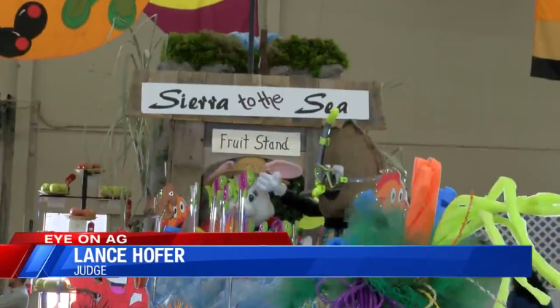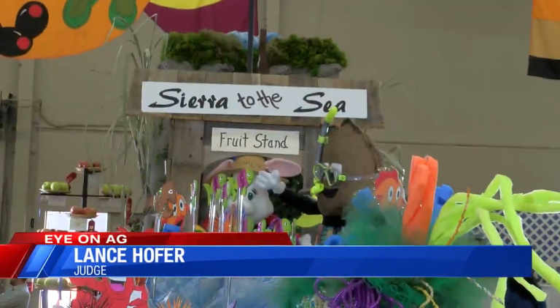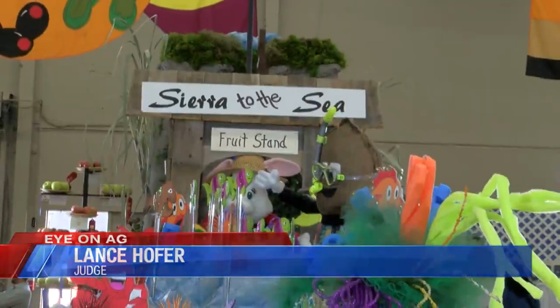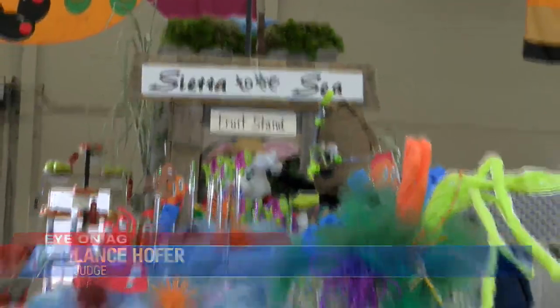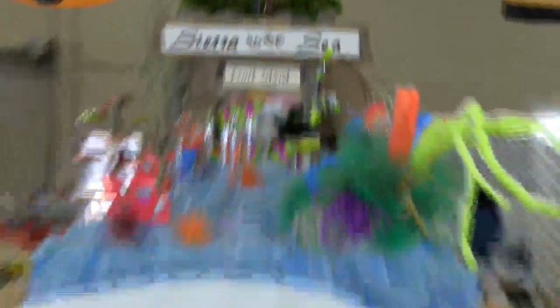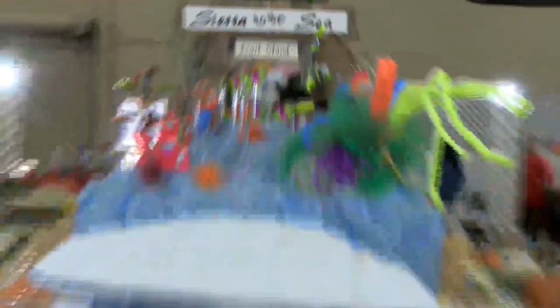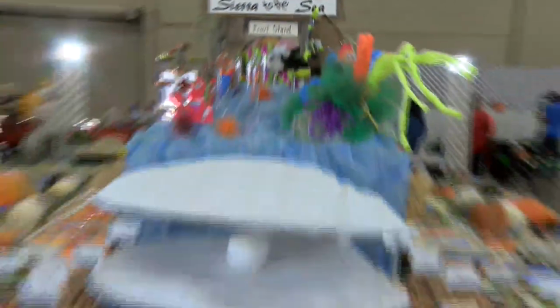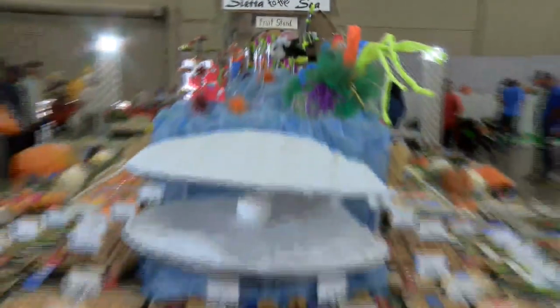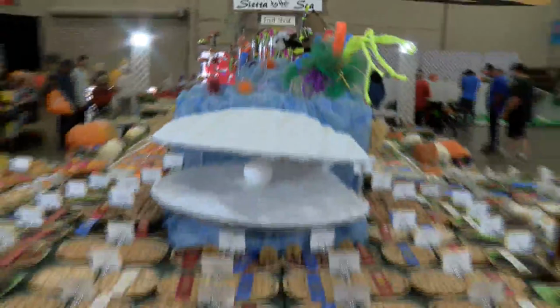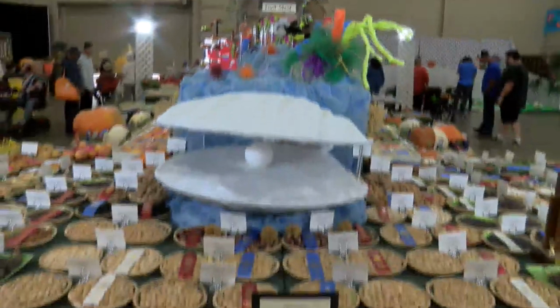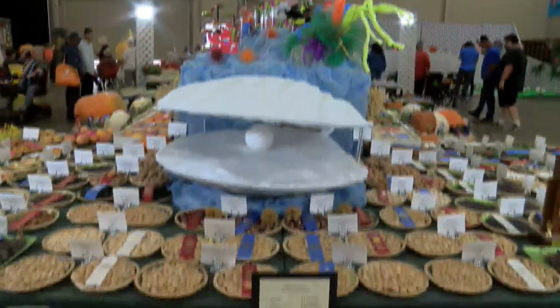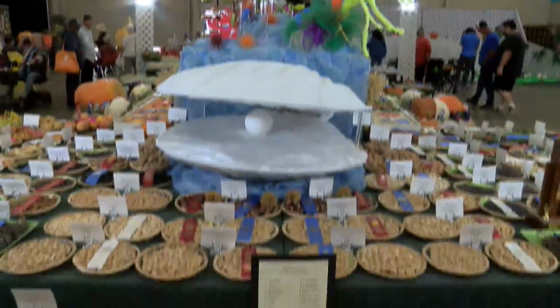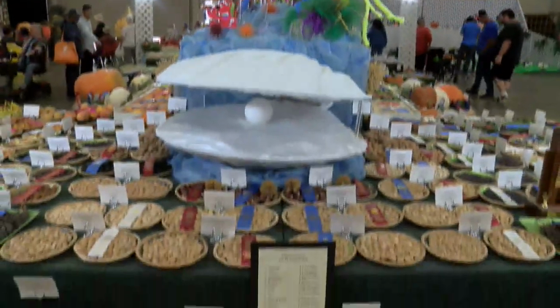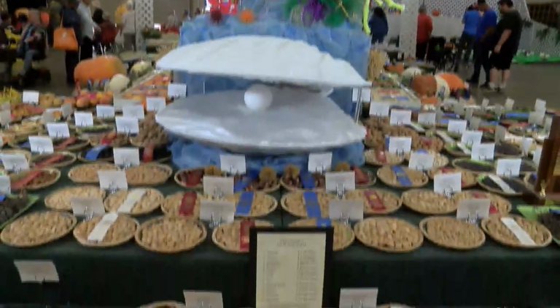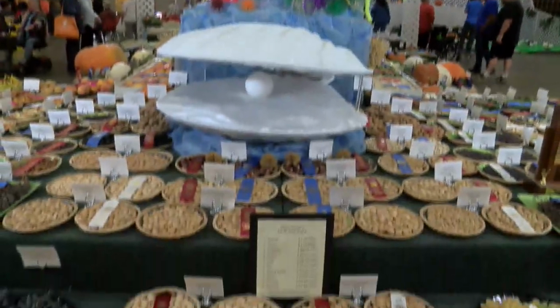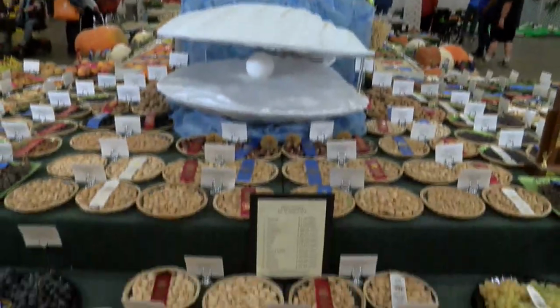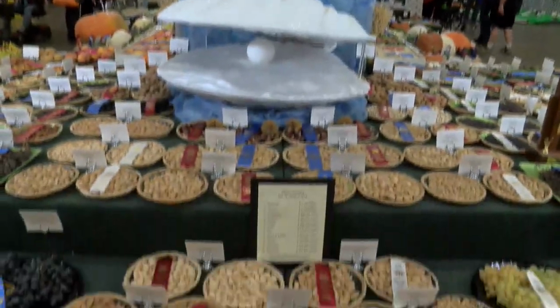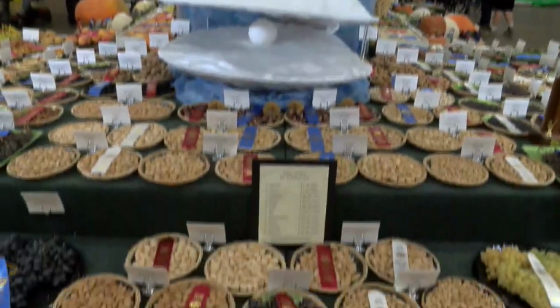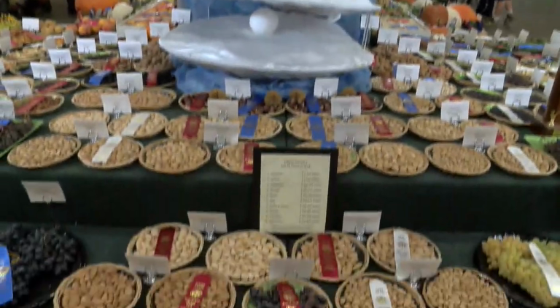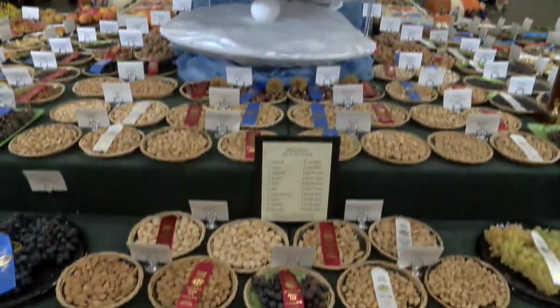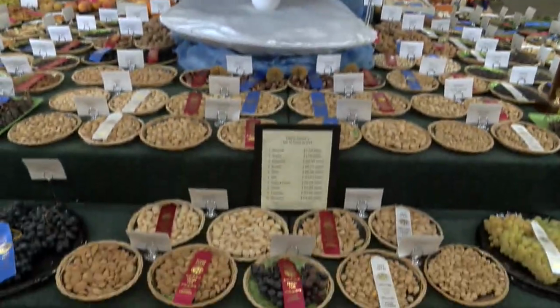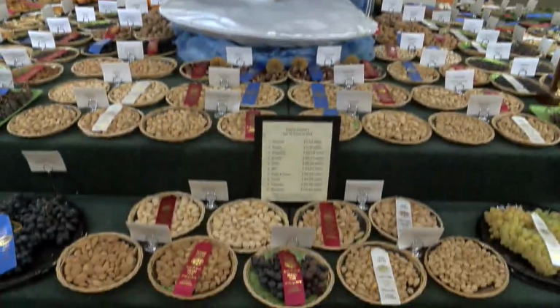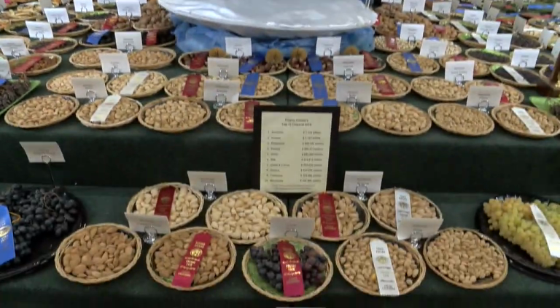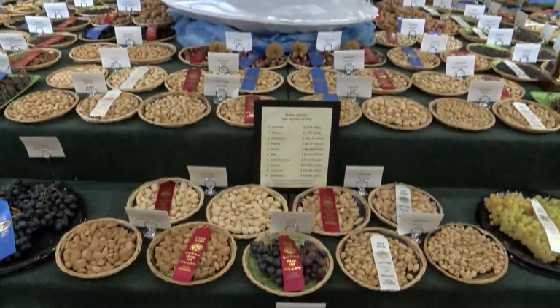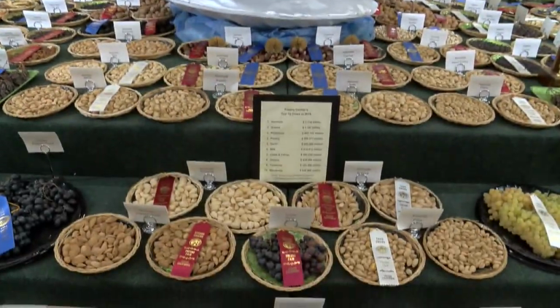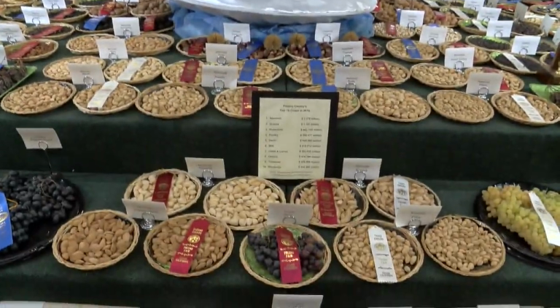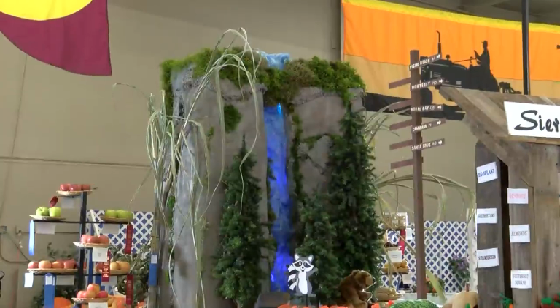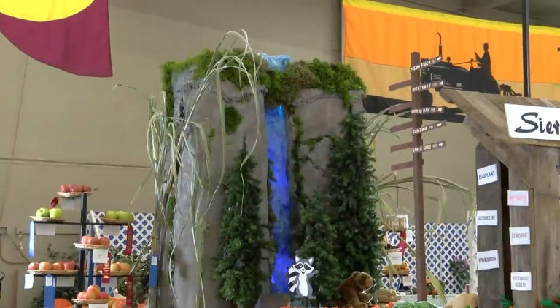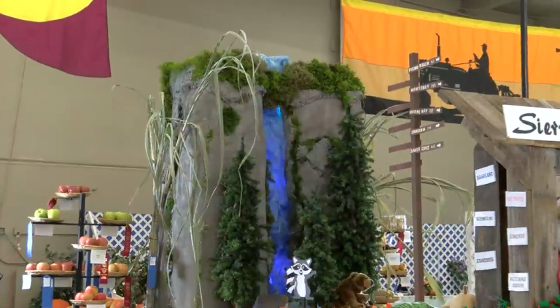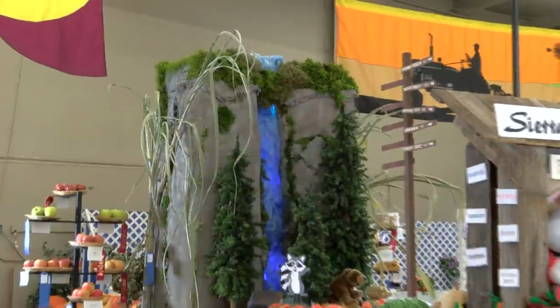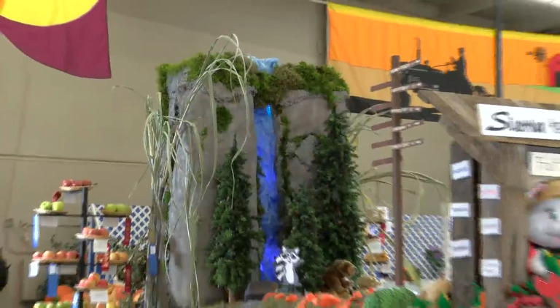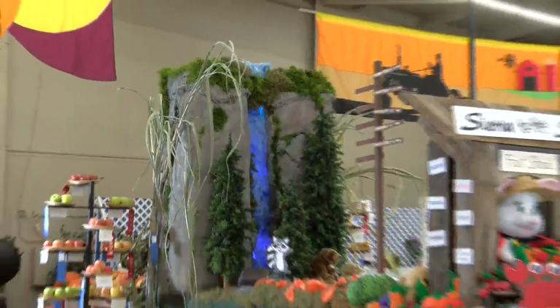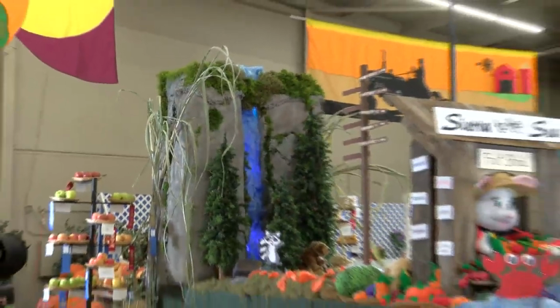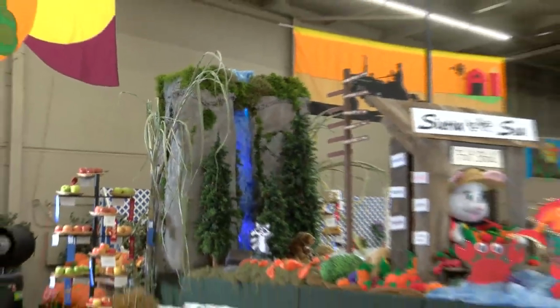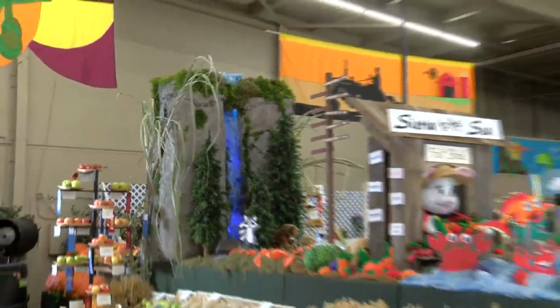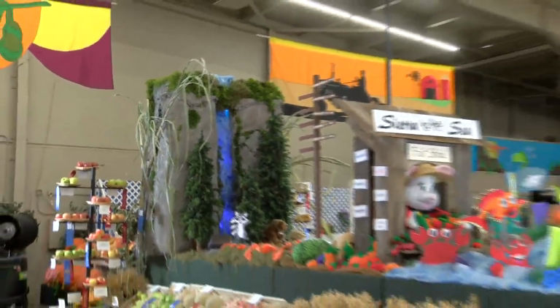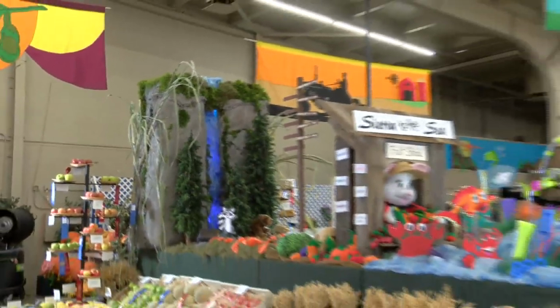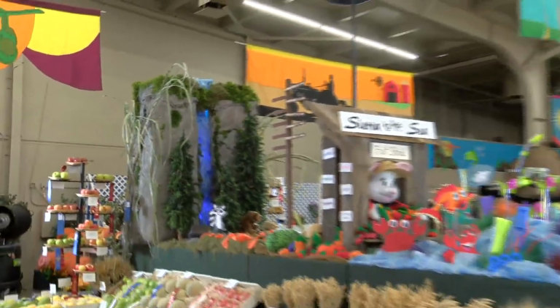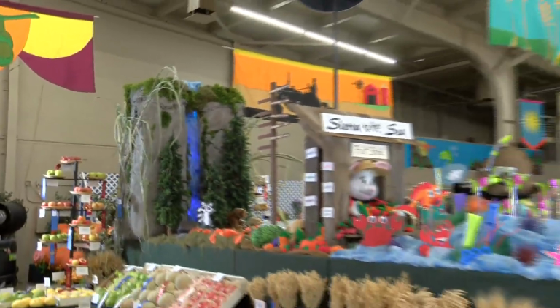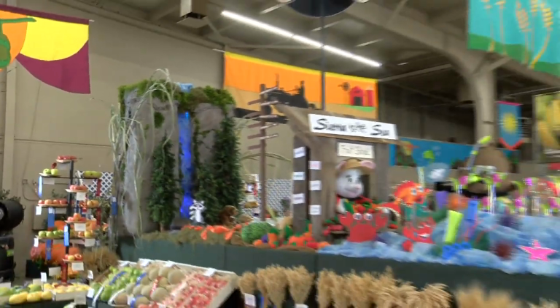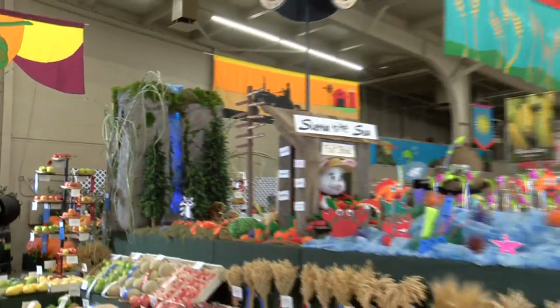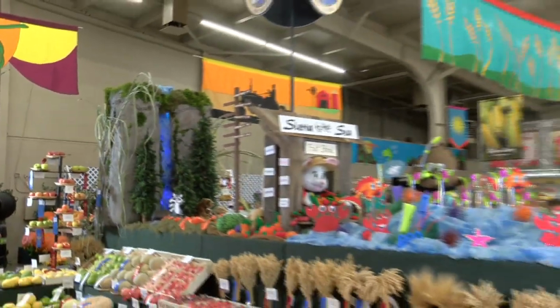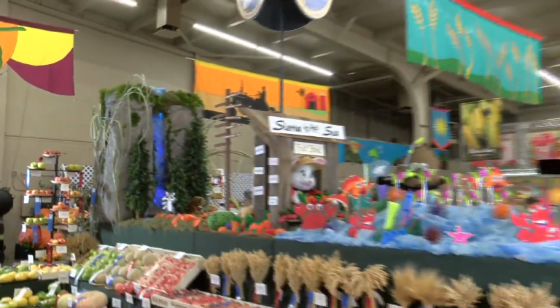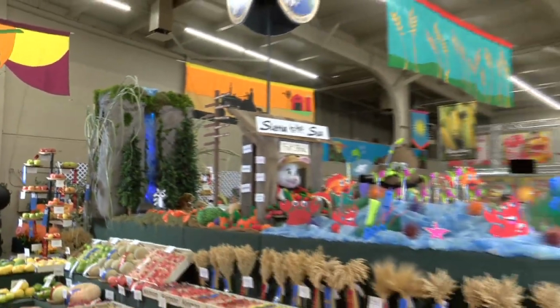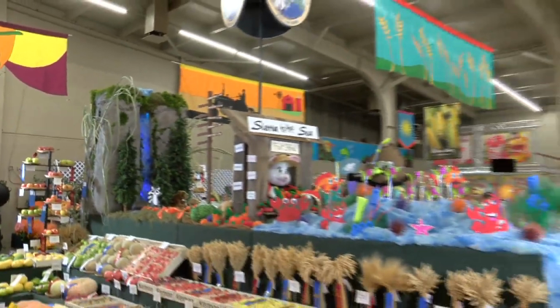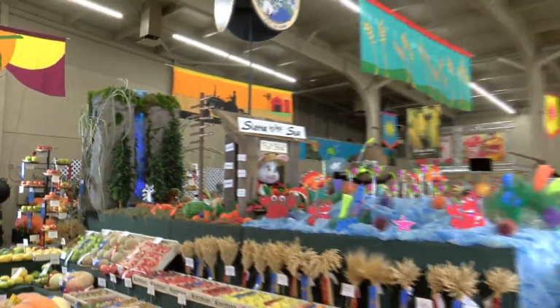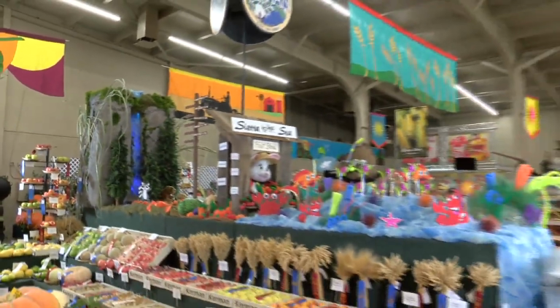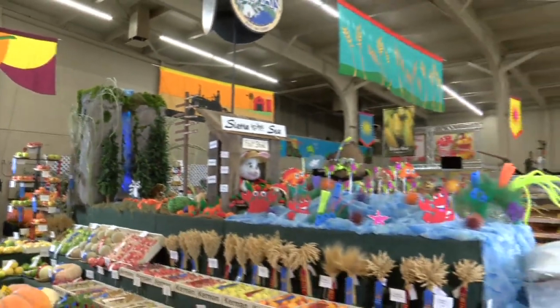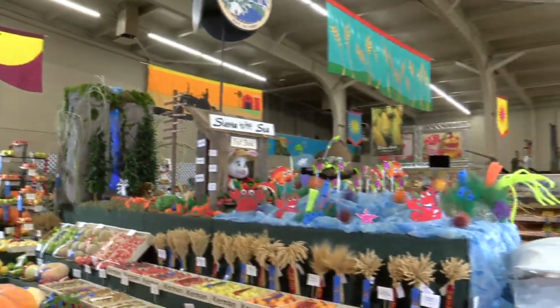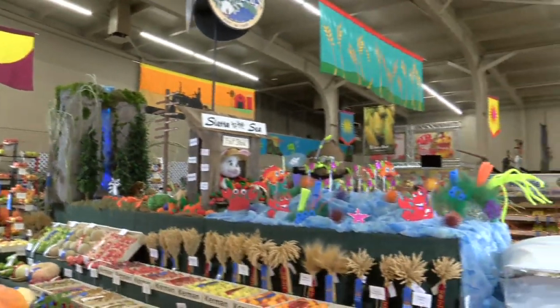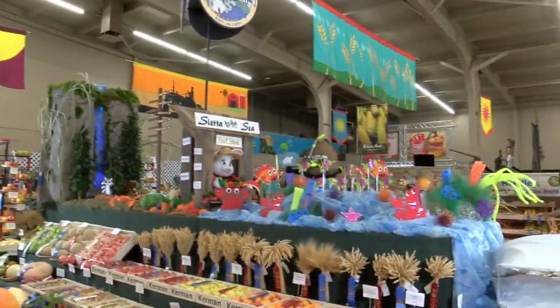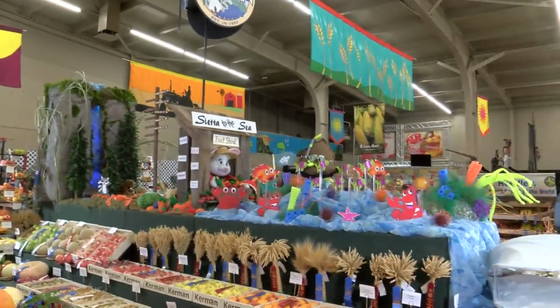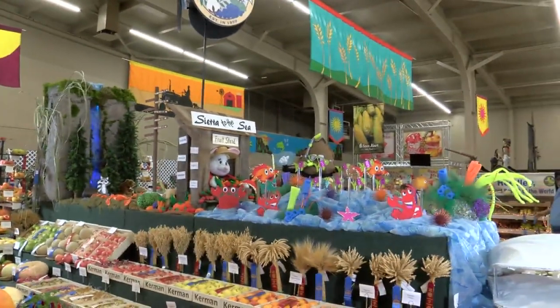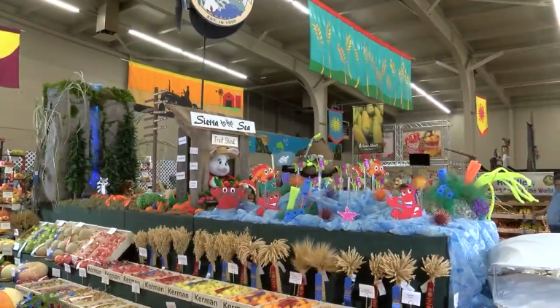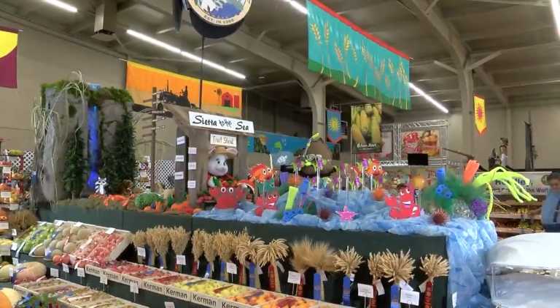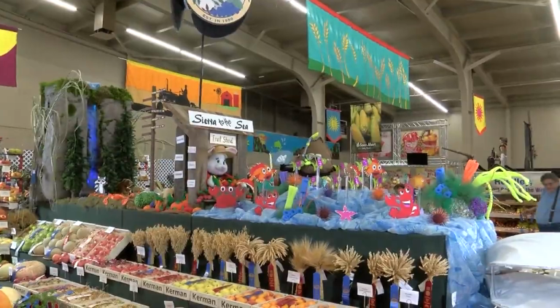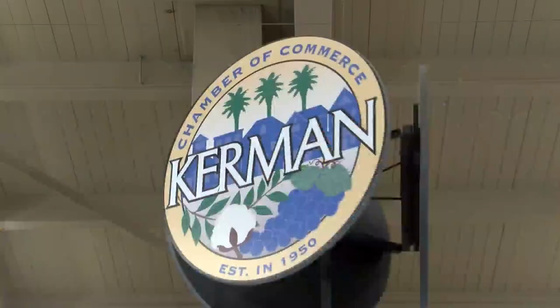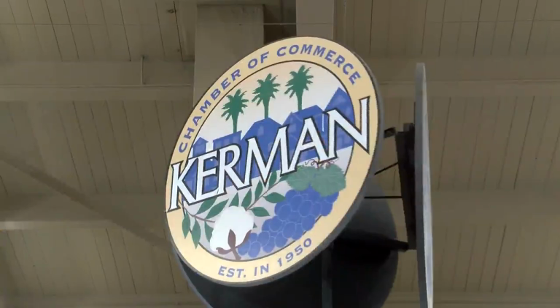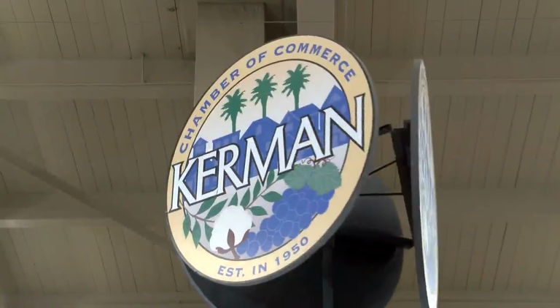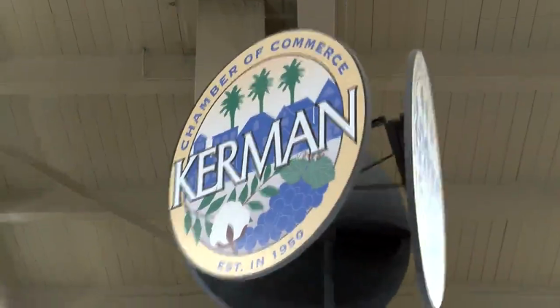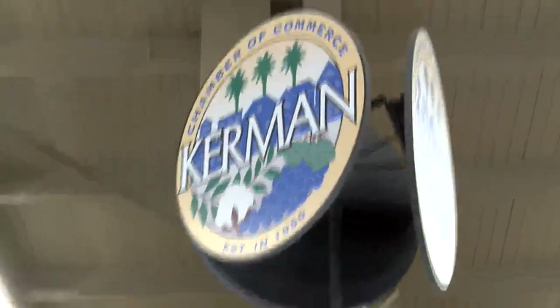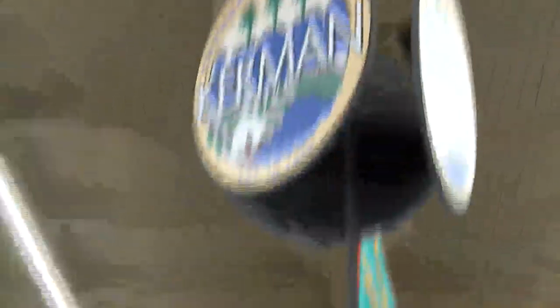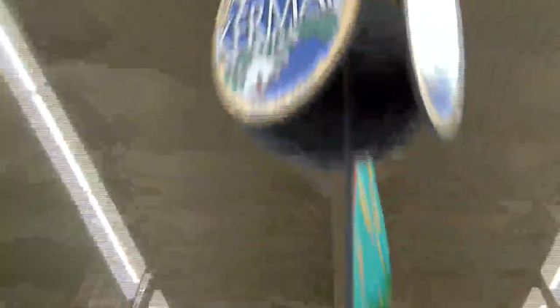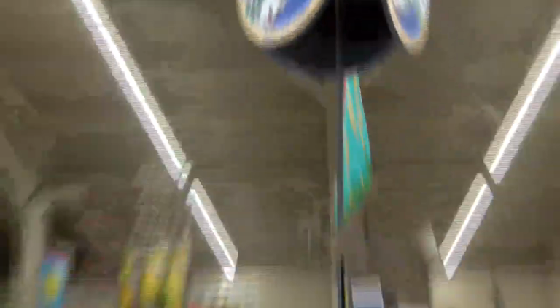This year's theme is Sierra to the Sea. The mountain is here, and they show how they go all the way to the sea. They follow the theme really well.